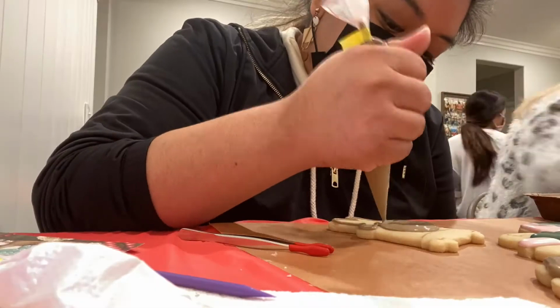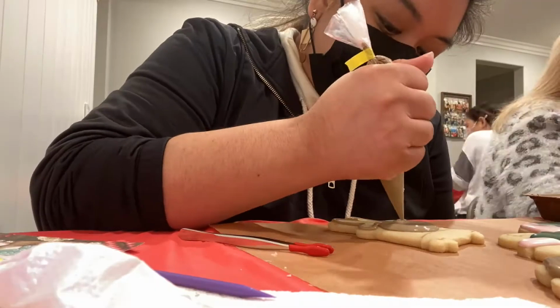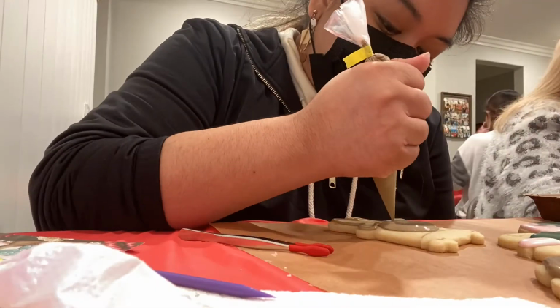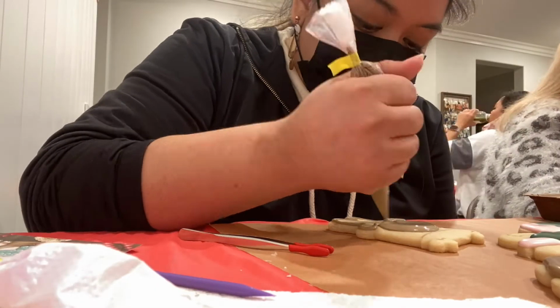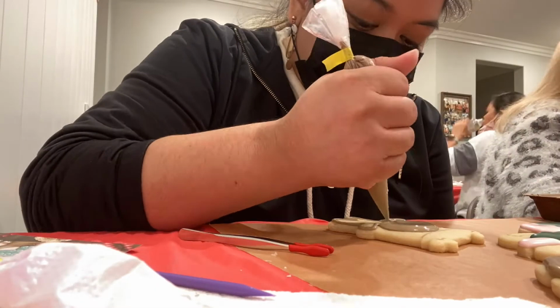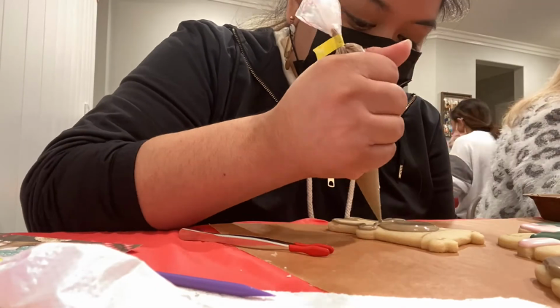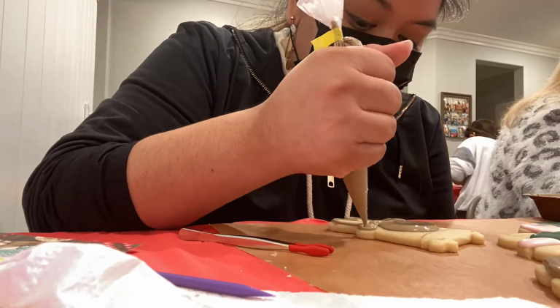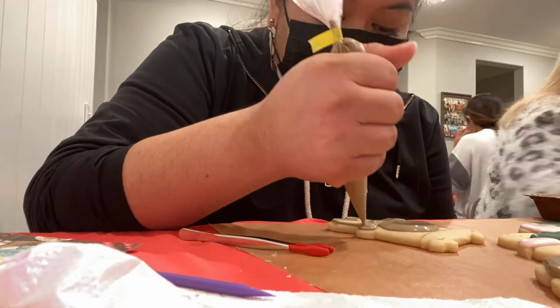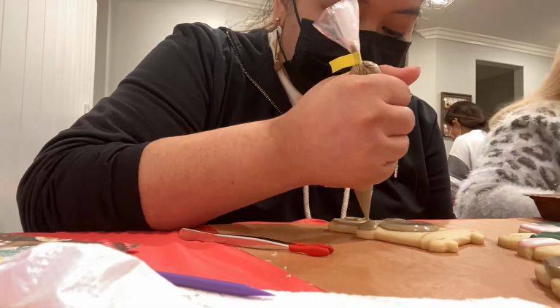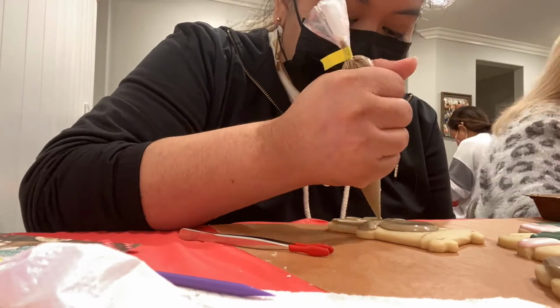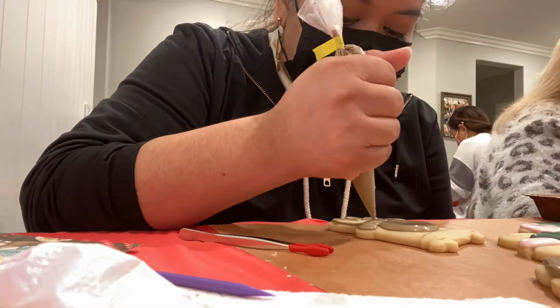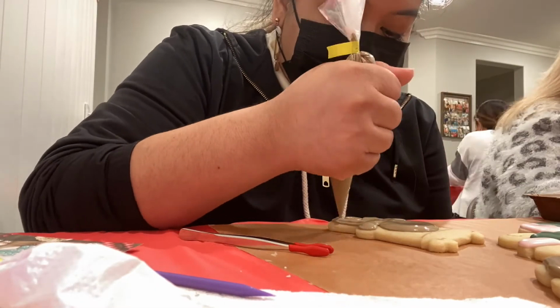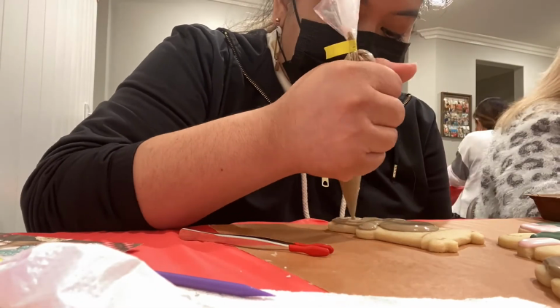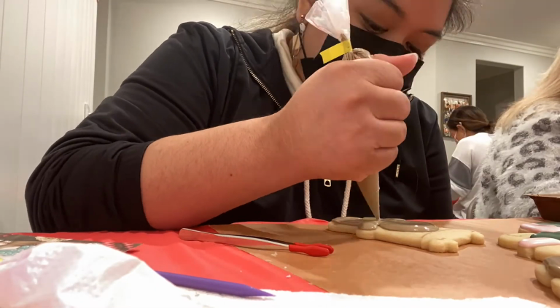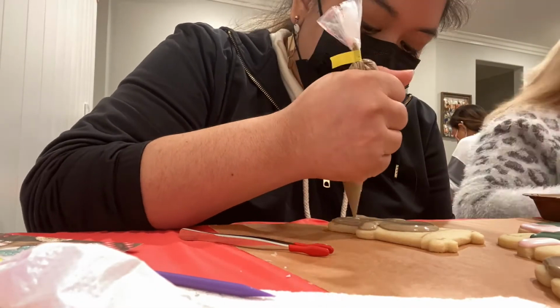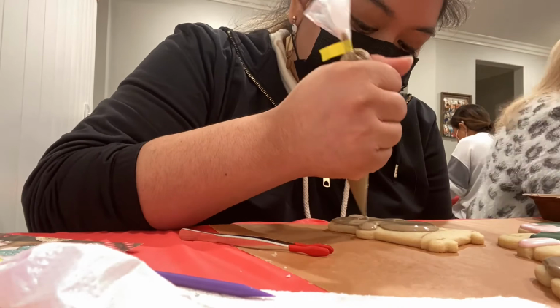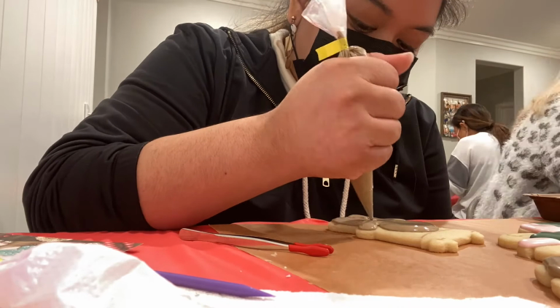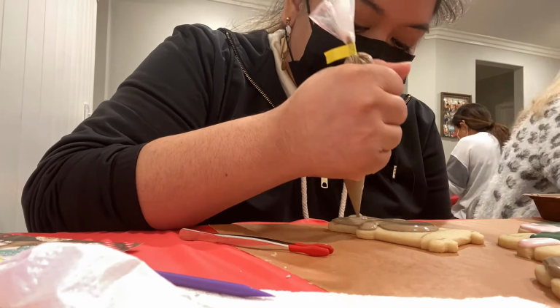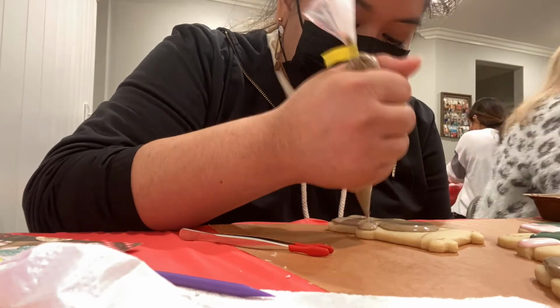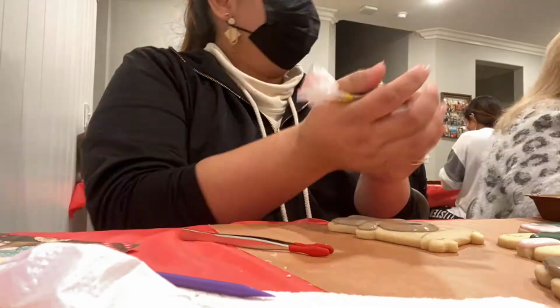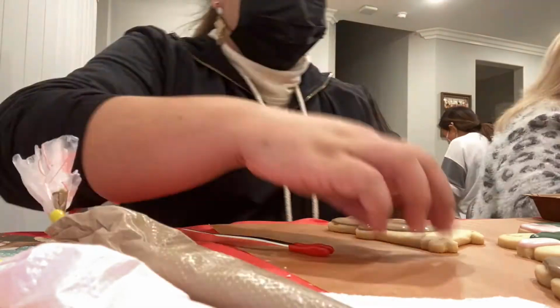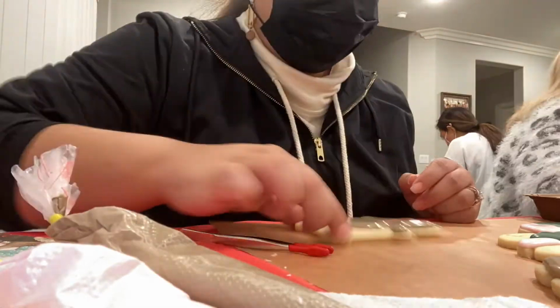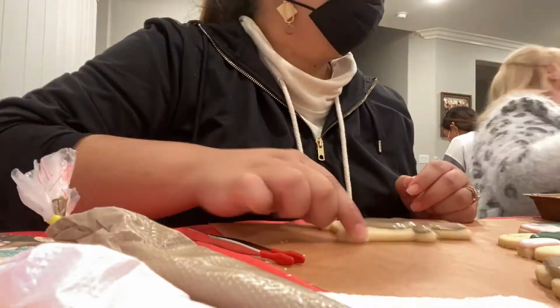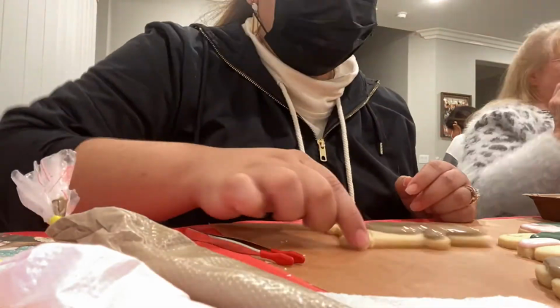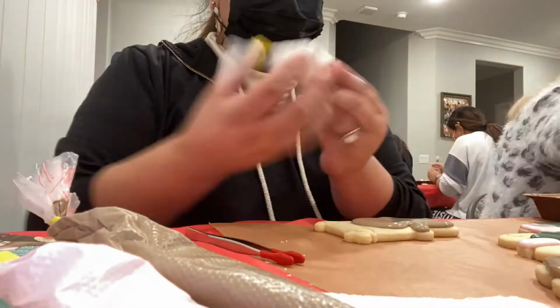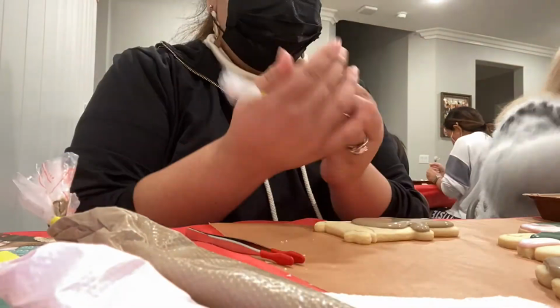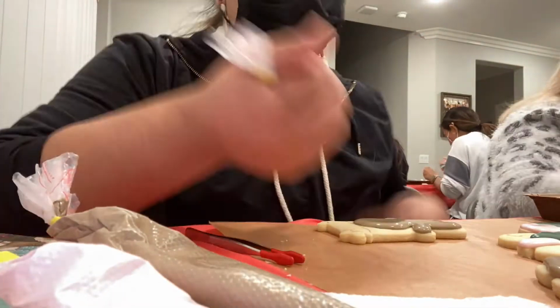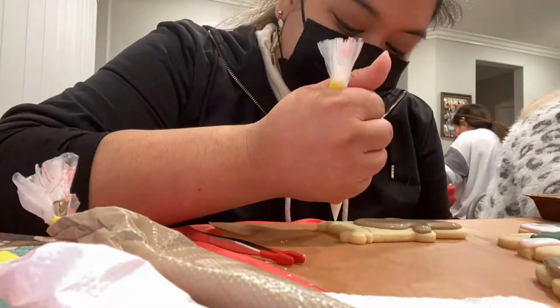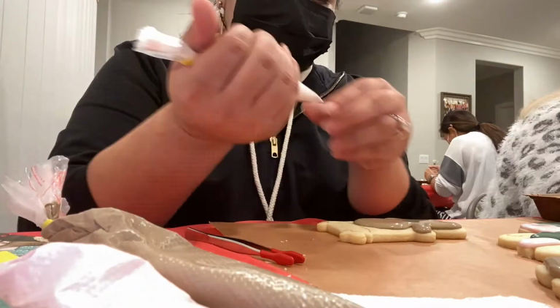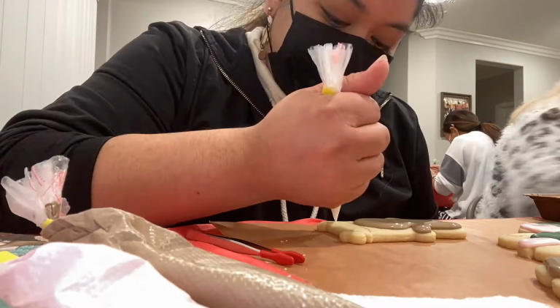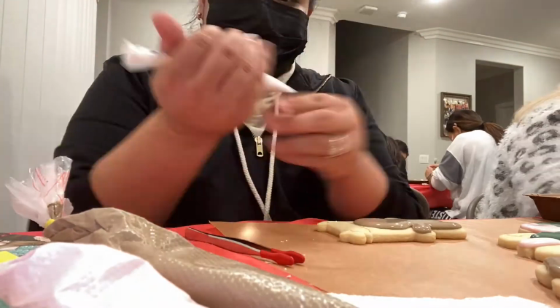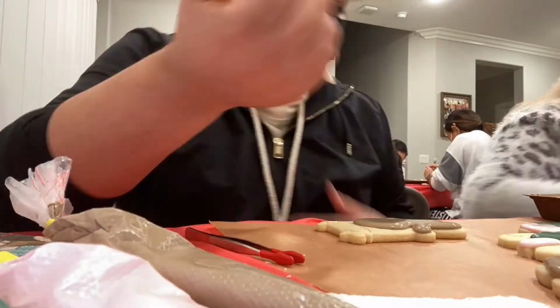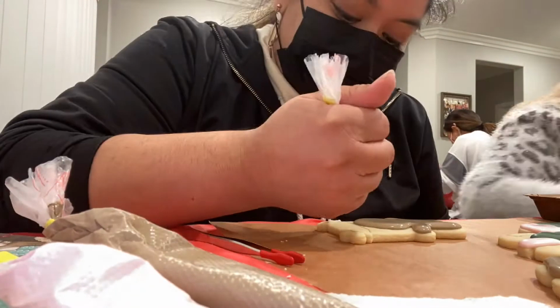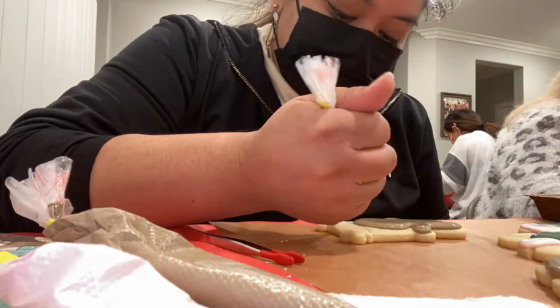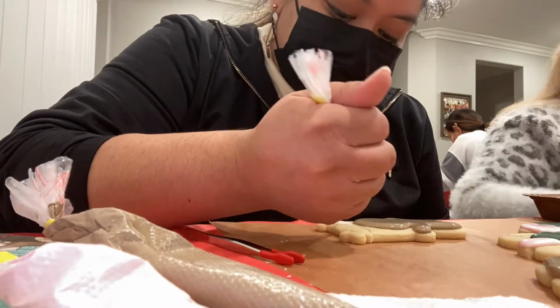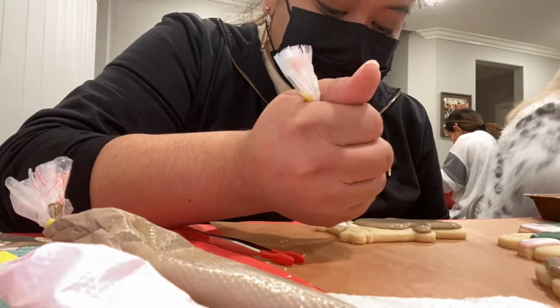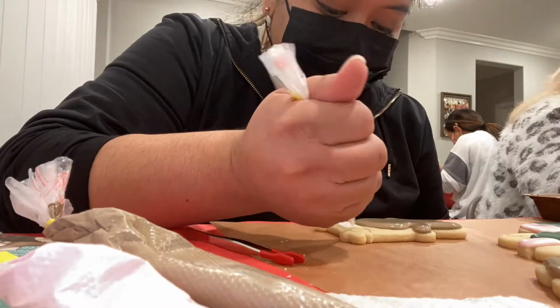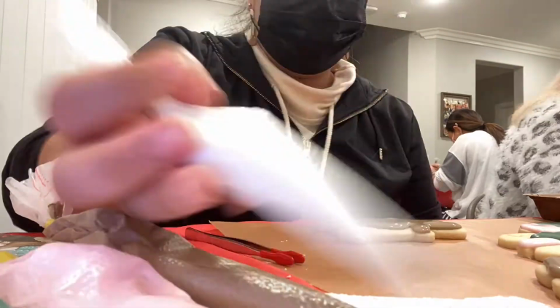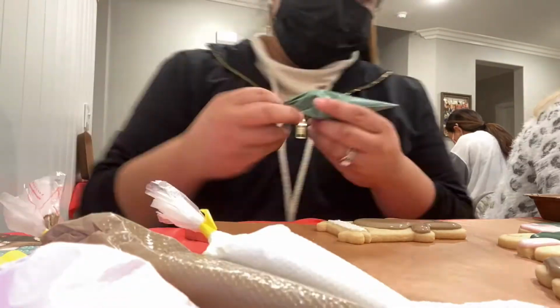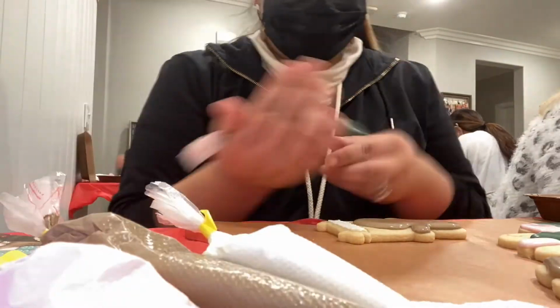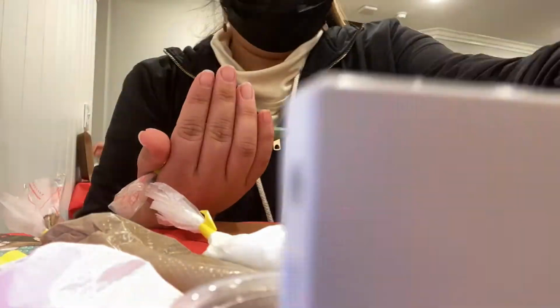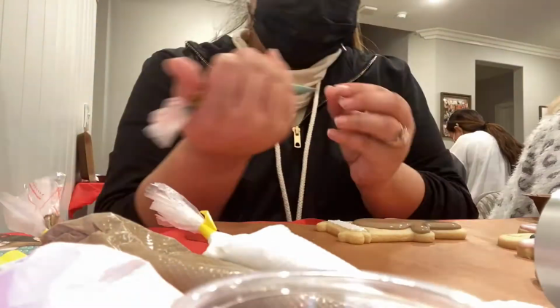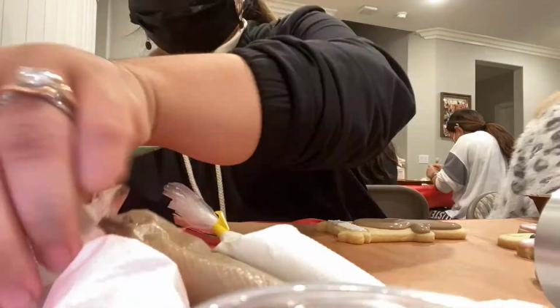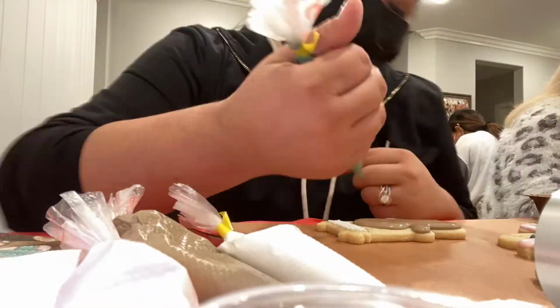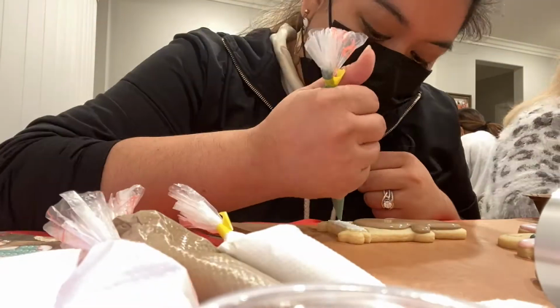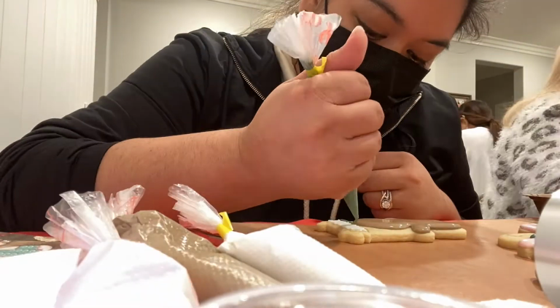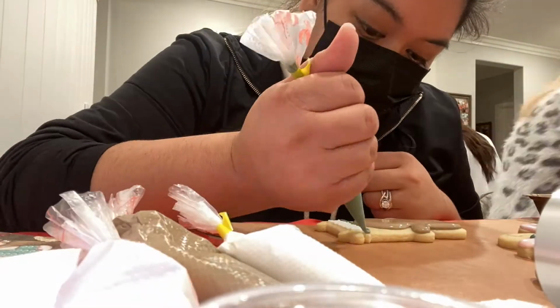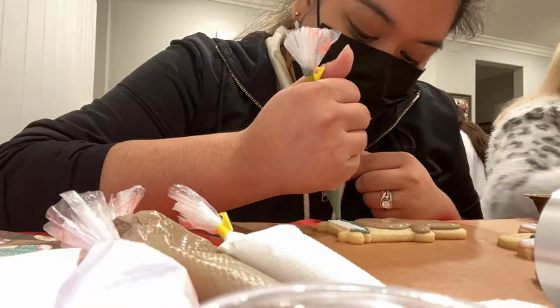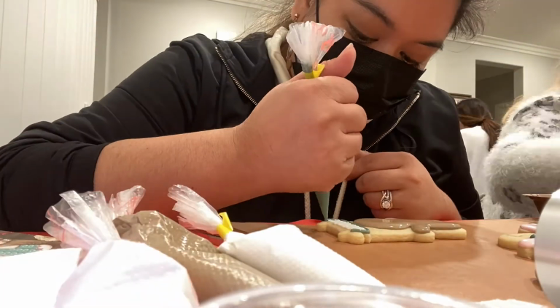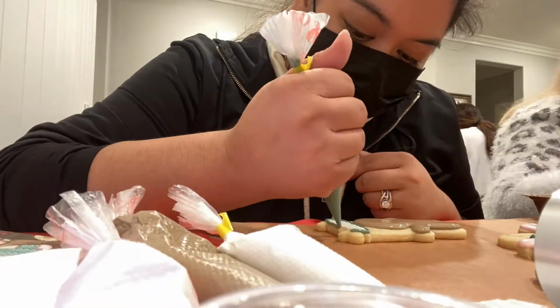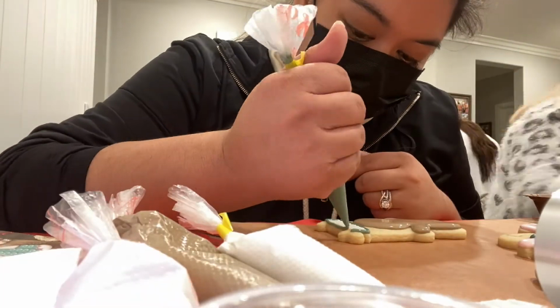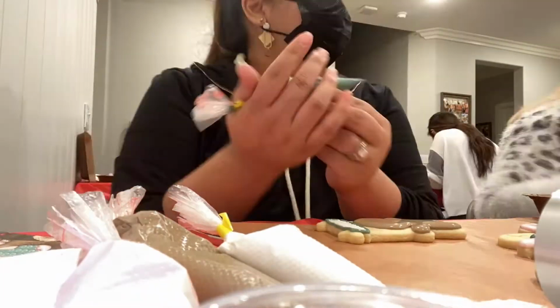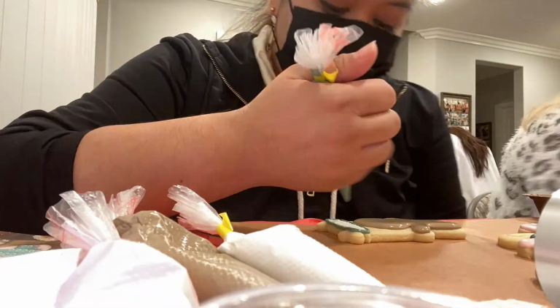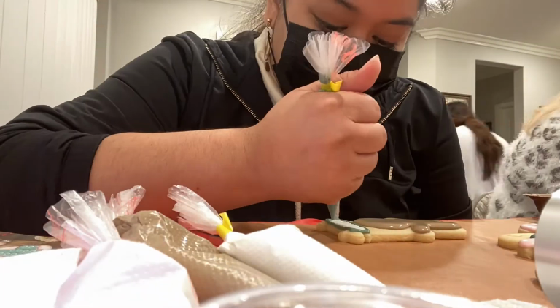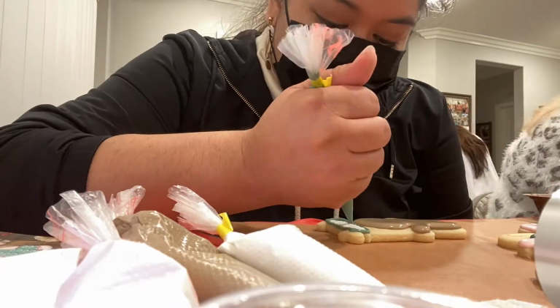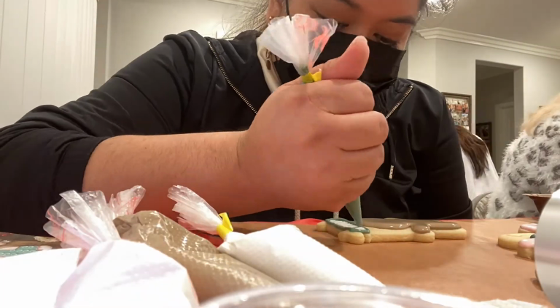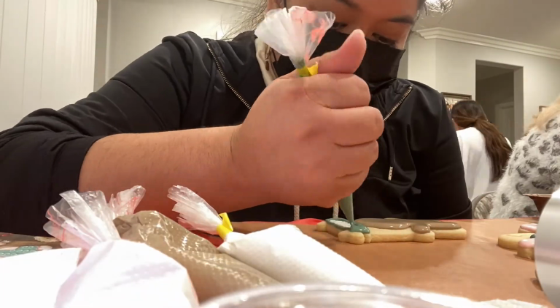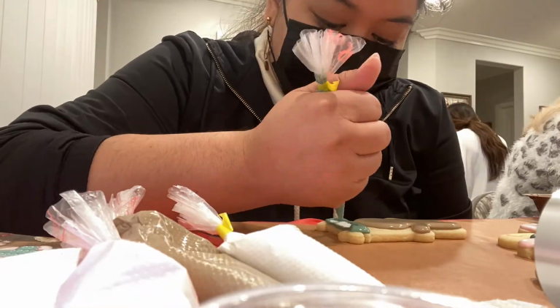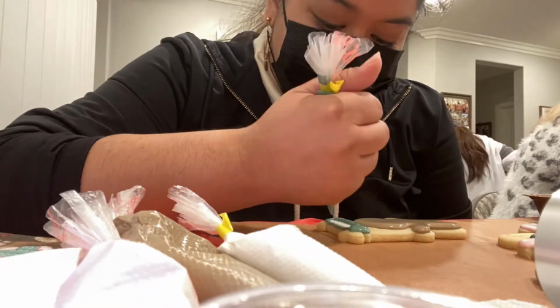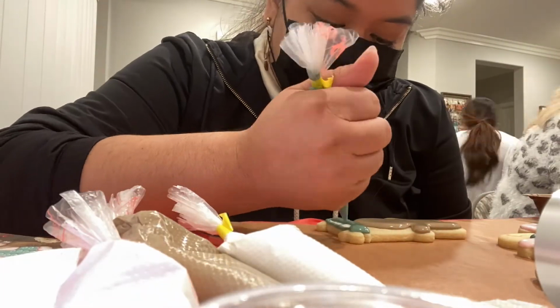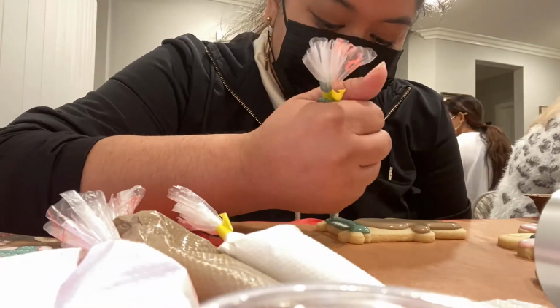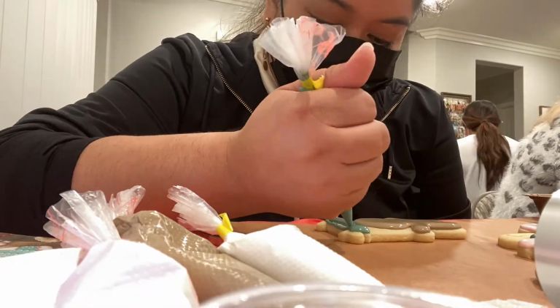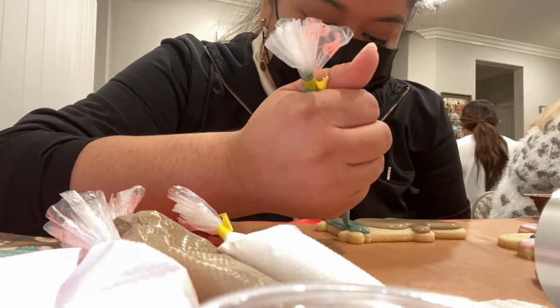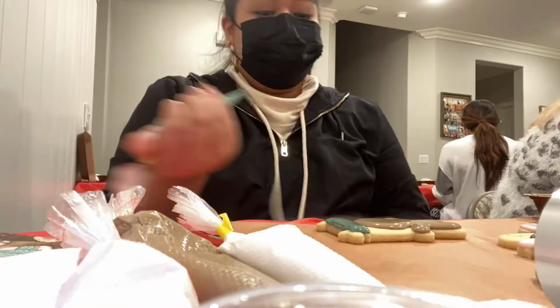Welcome to Vlogmas Day 7, voiceover edition. To celebrate a week of vlogging, I went to a cookie decorating class.